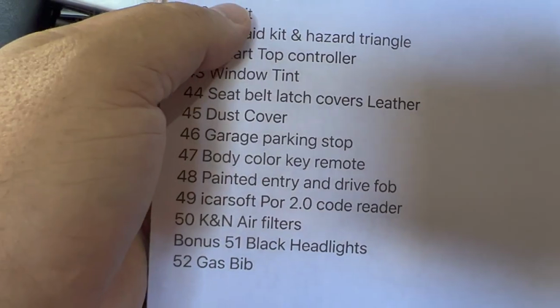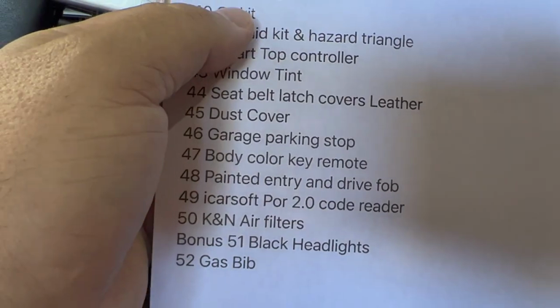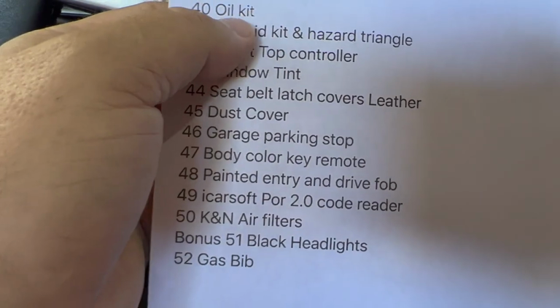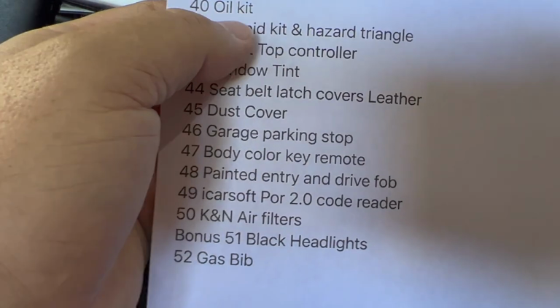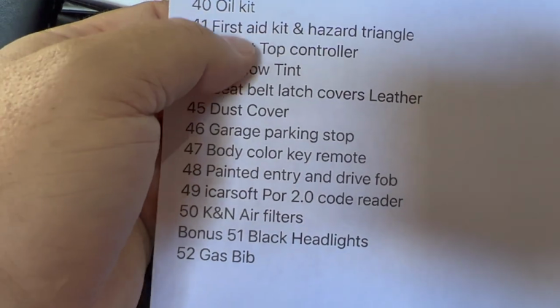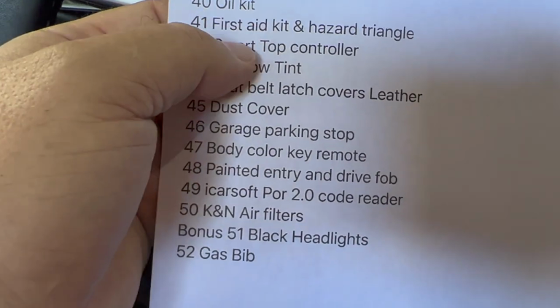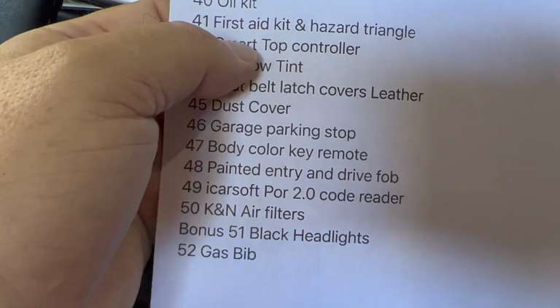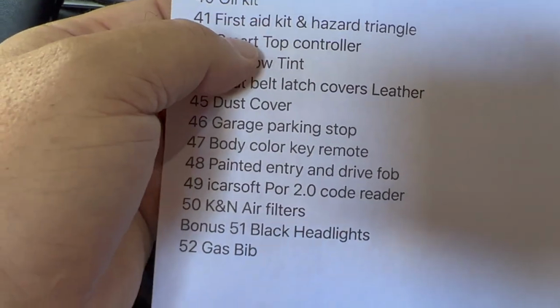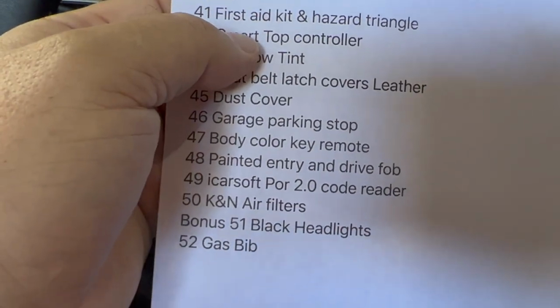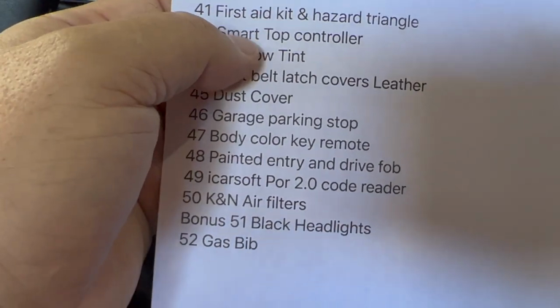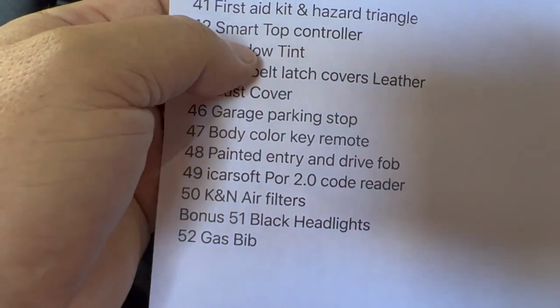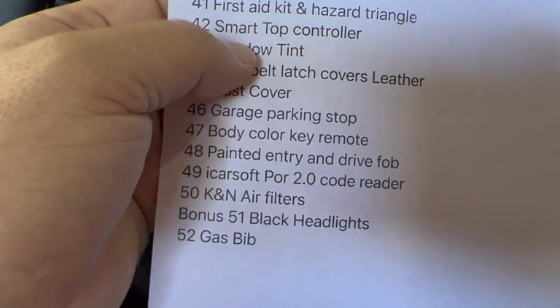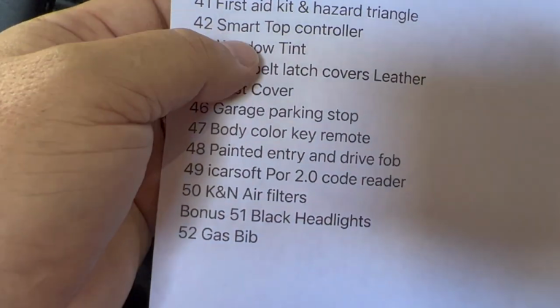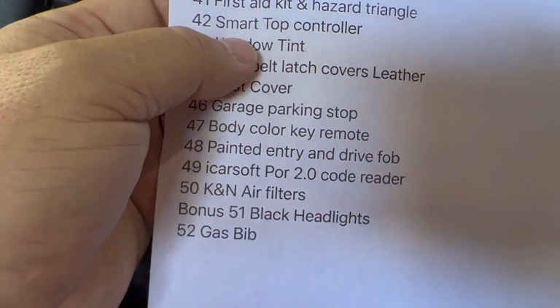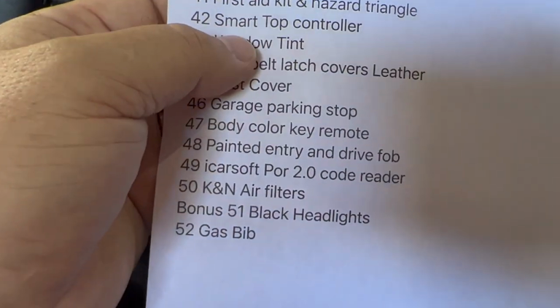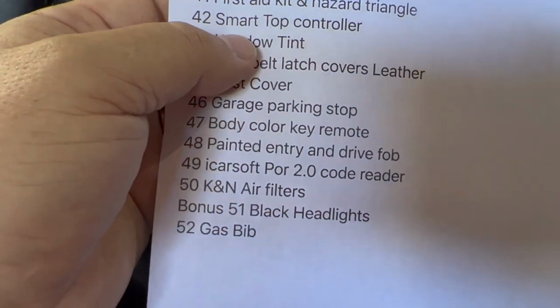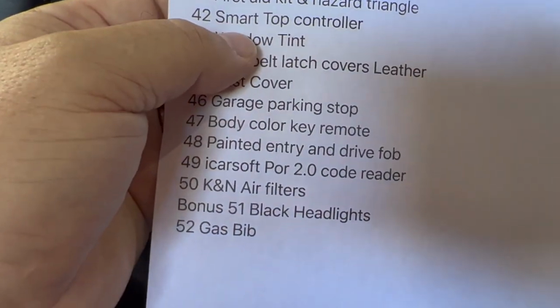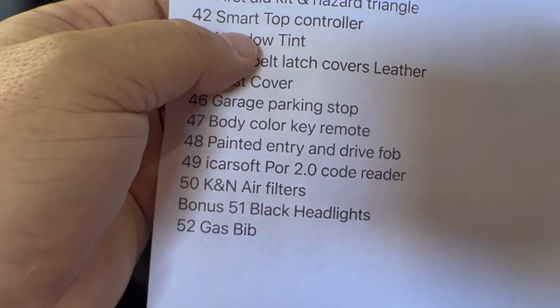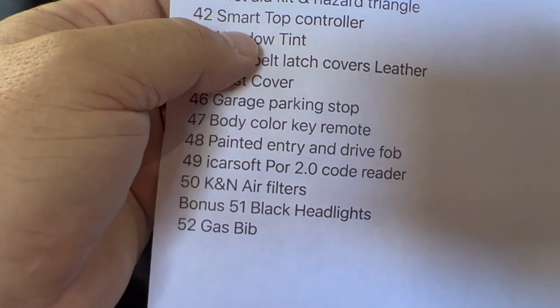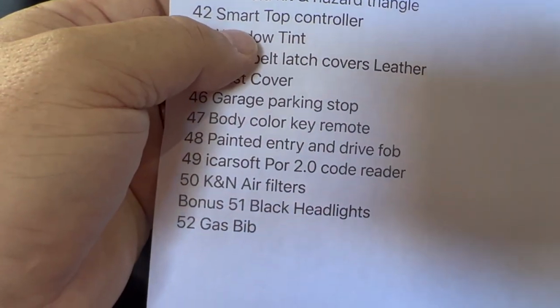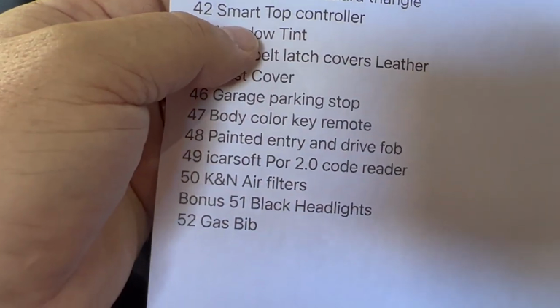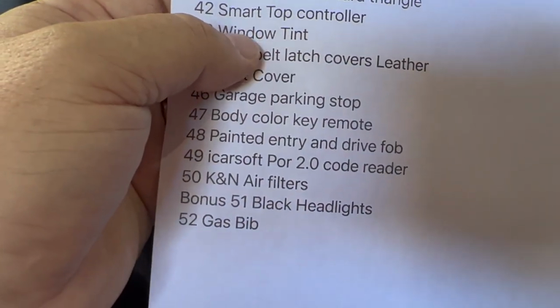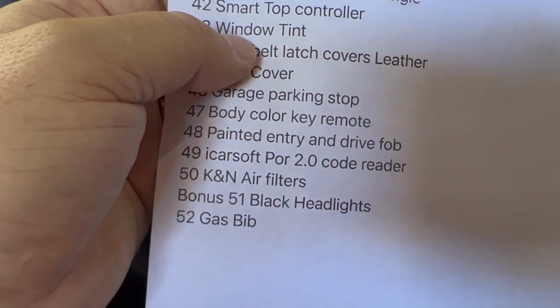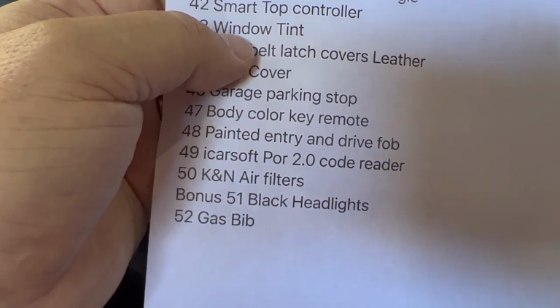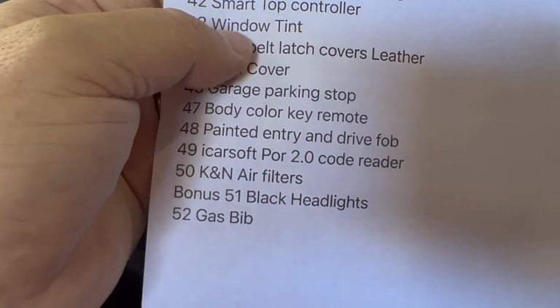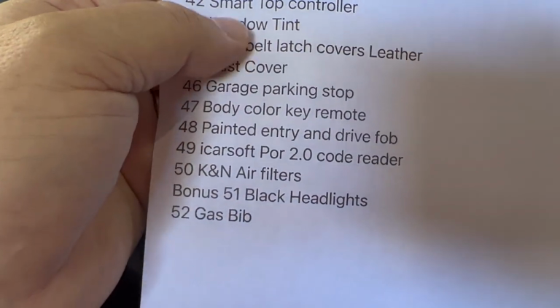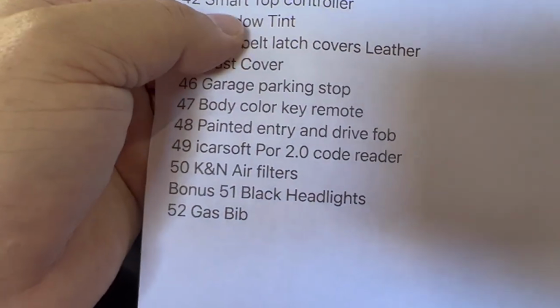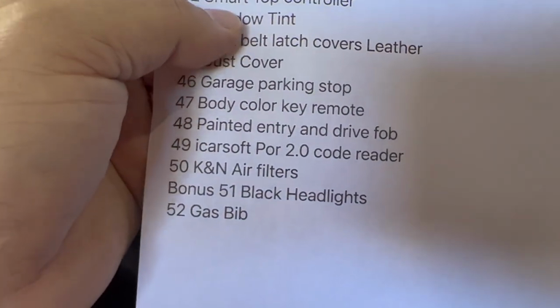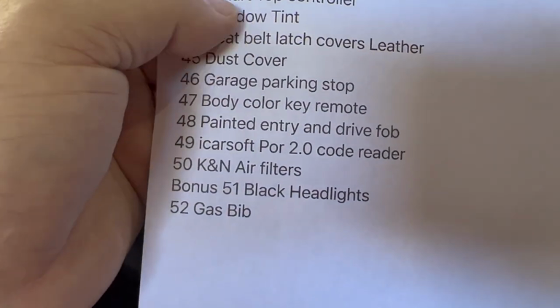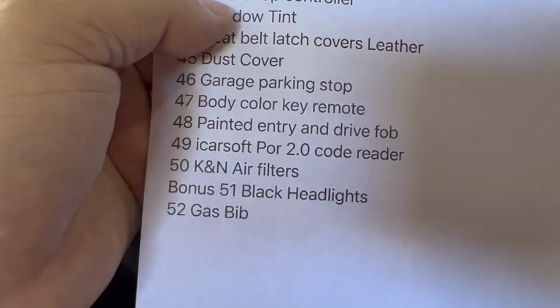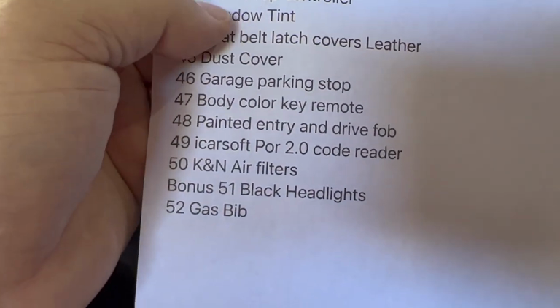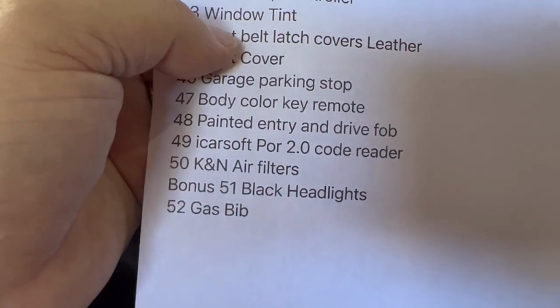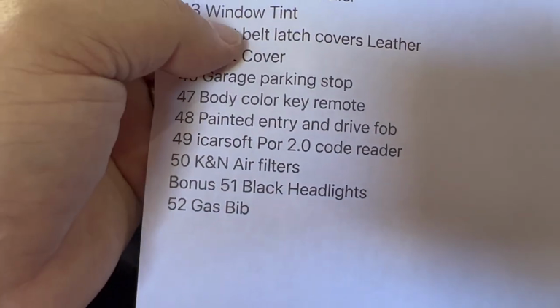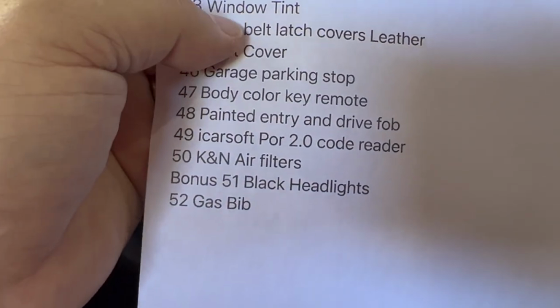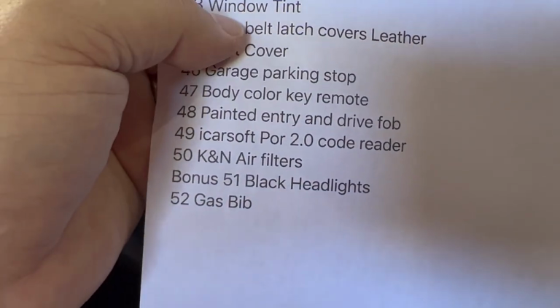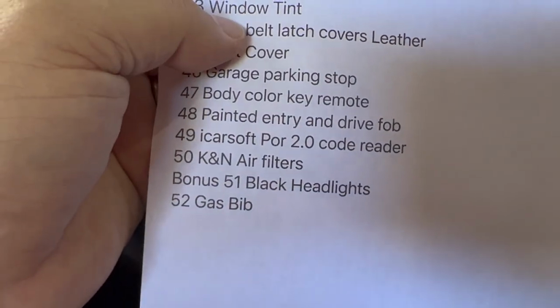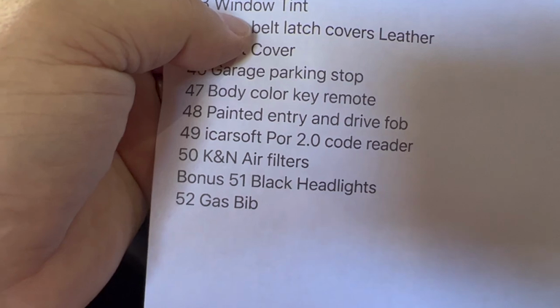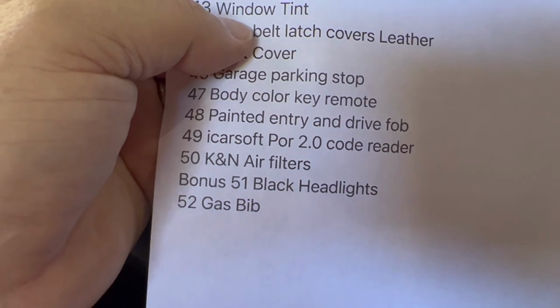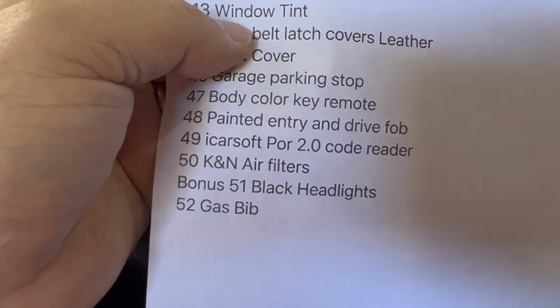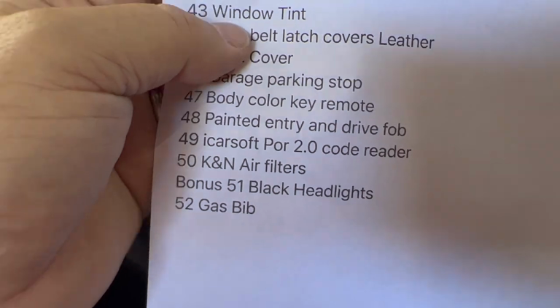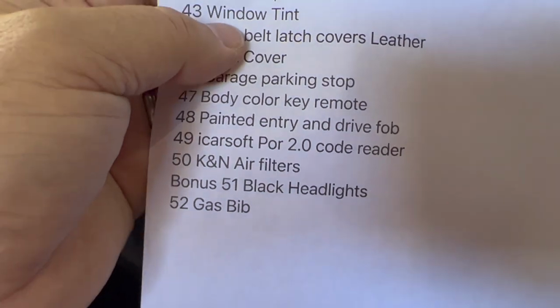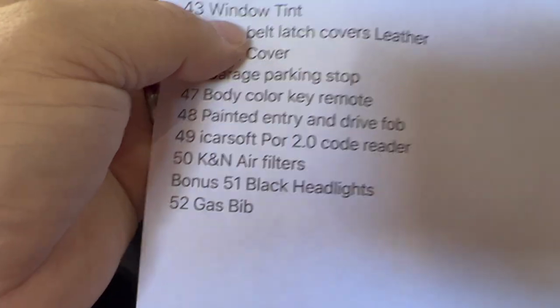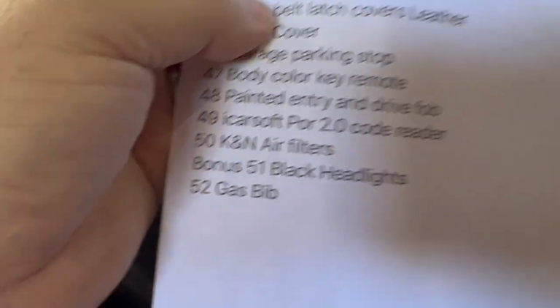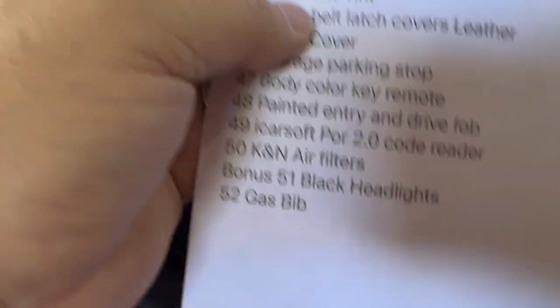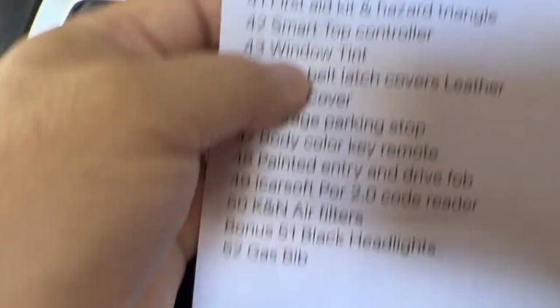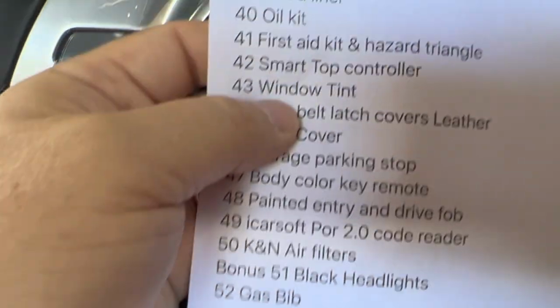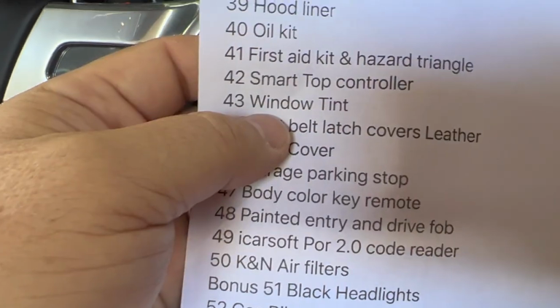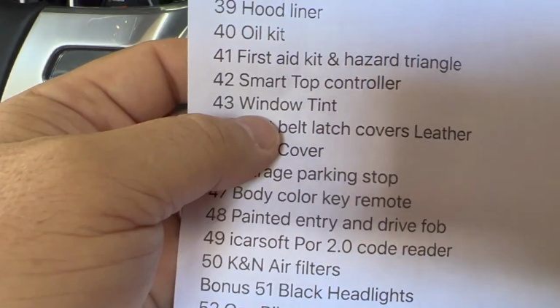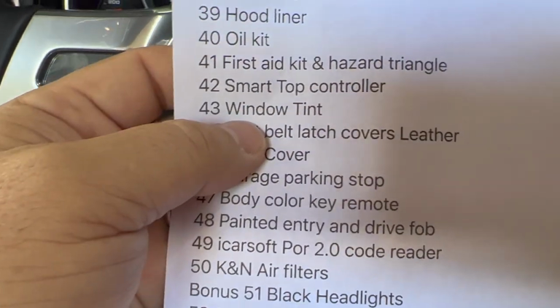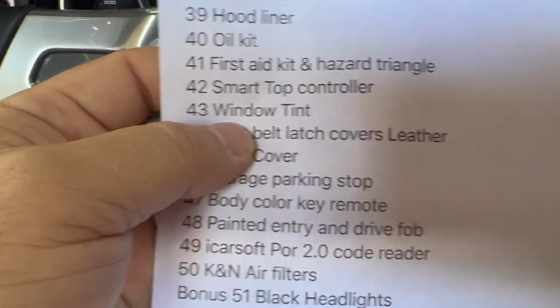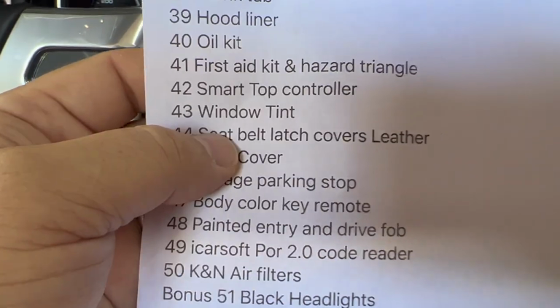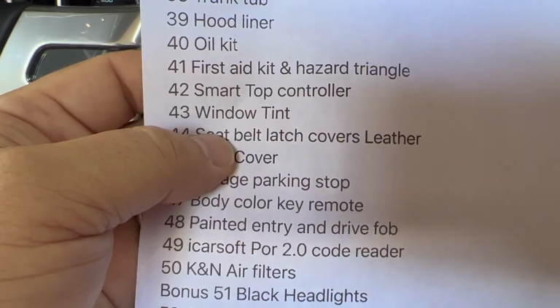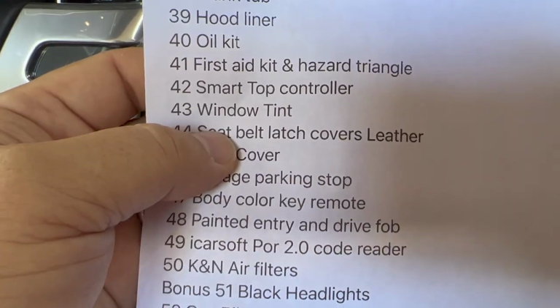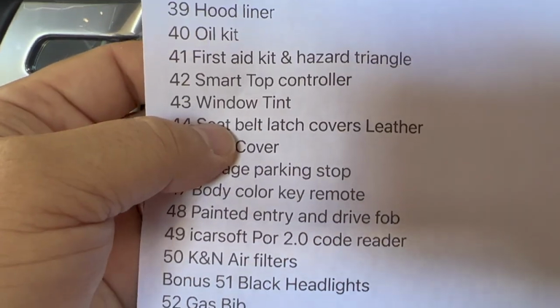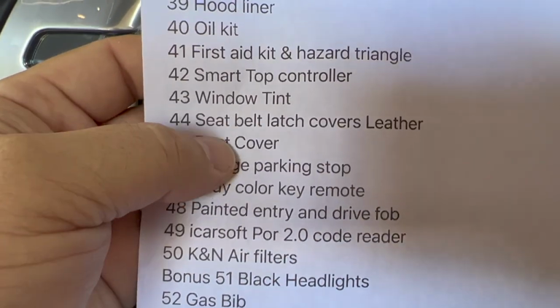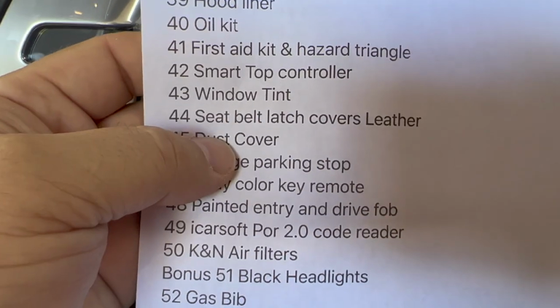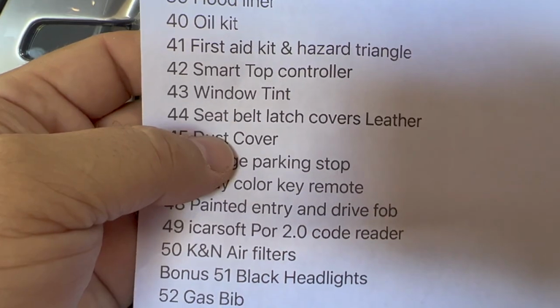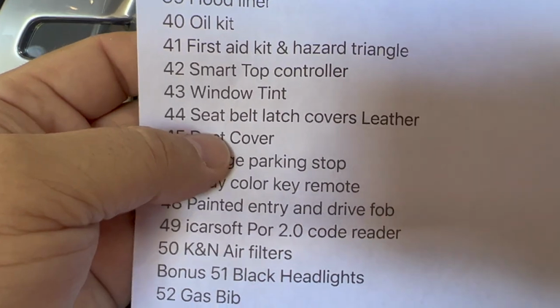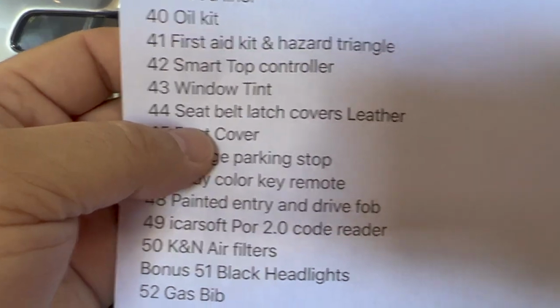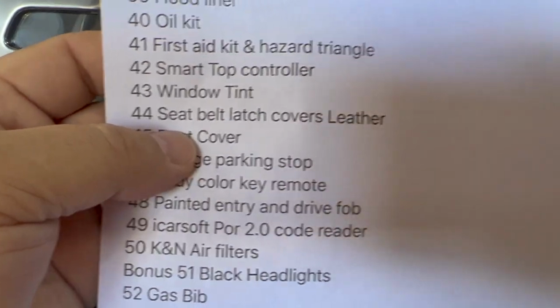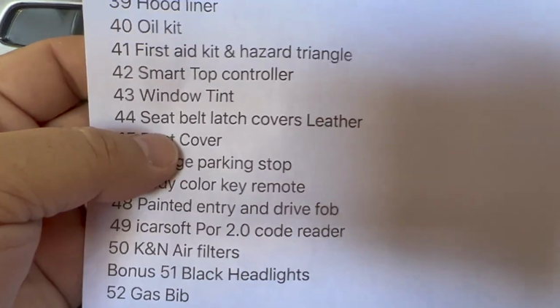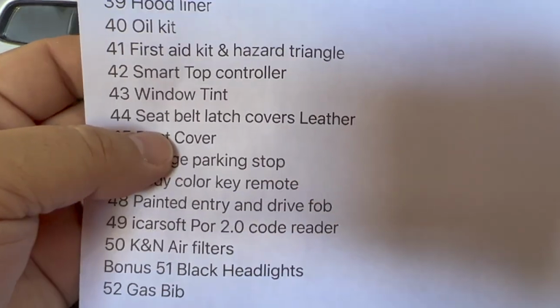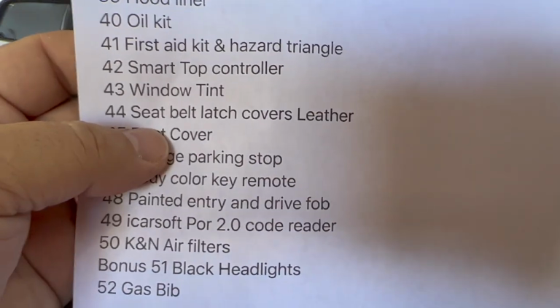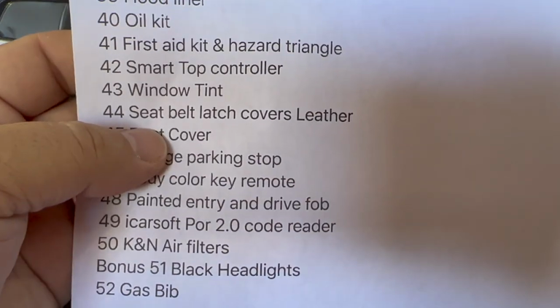Under the trunk, hood — all this stuff is under the front. Smart top controller, window tint — like I mentioned, some stuff is really little.